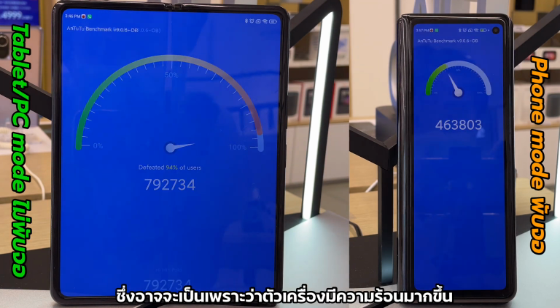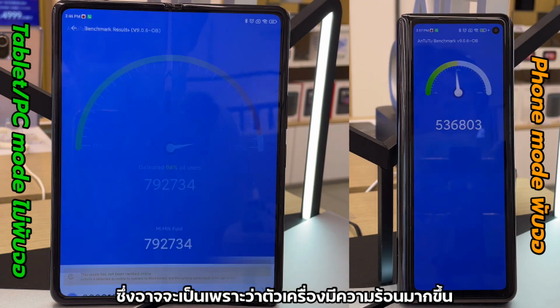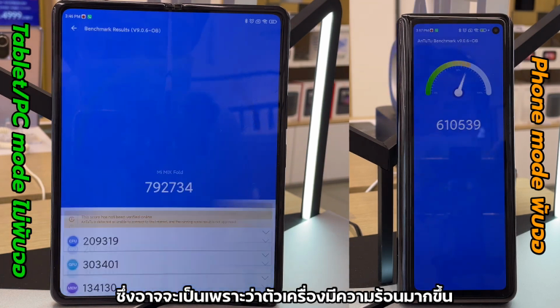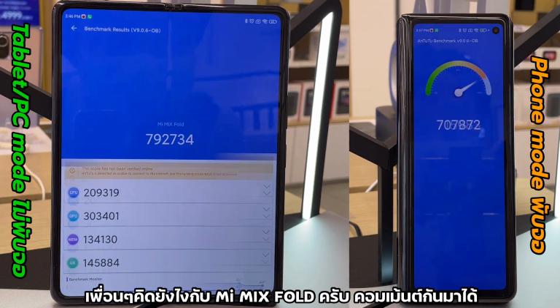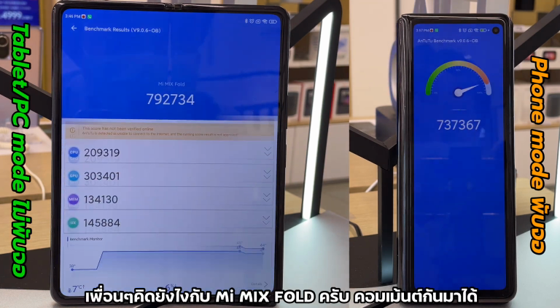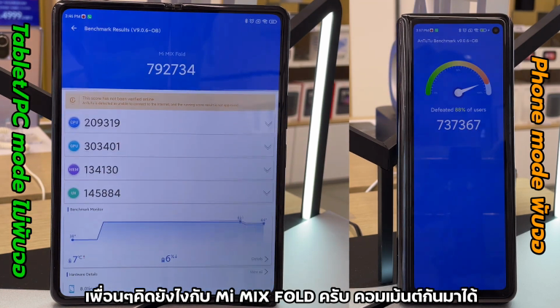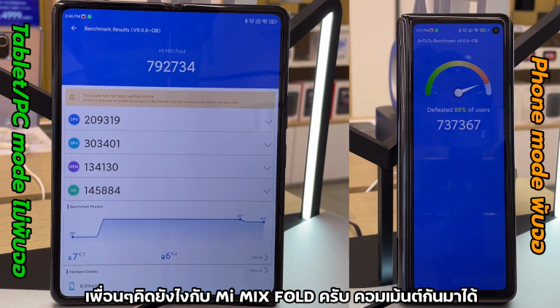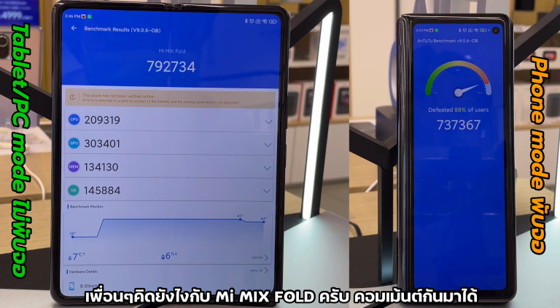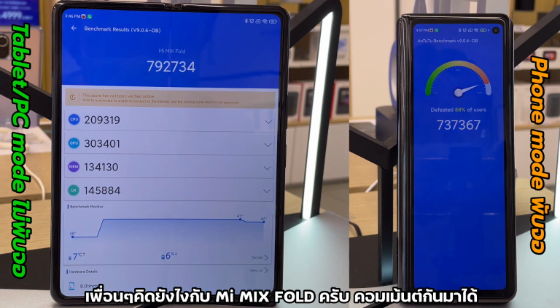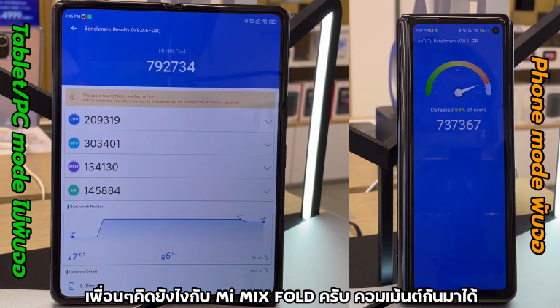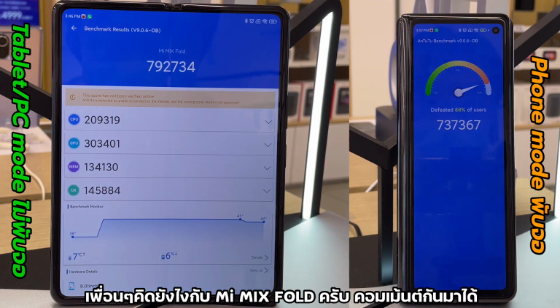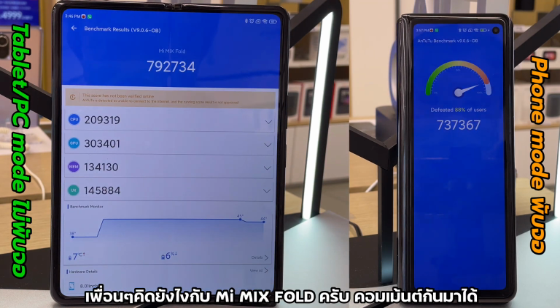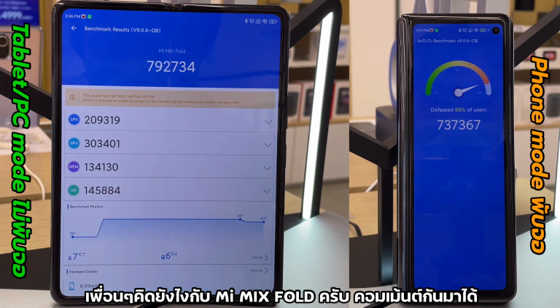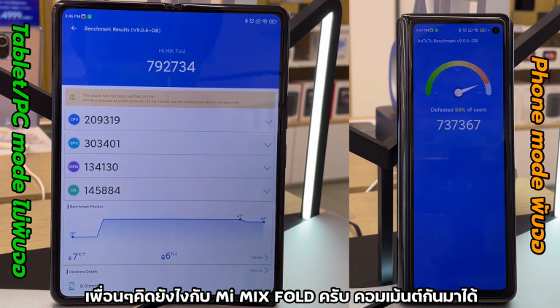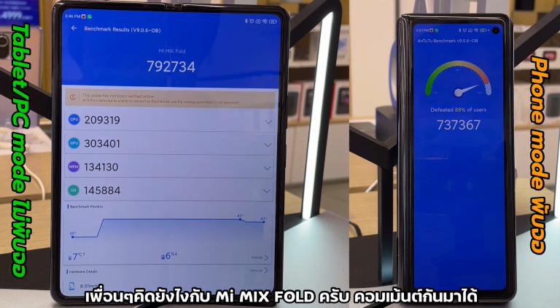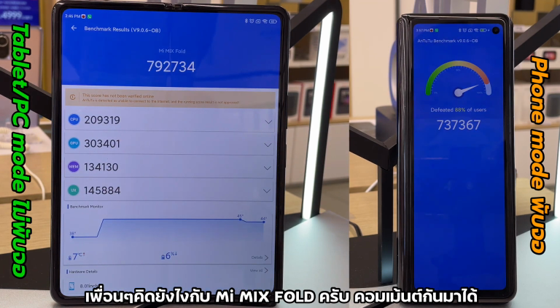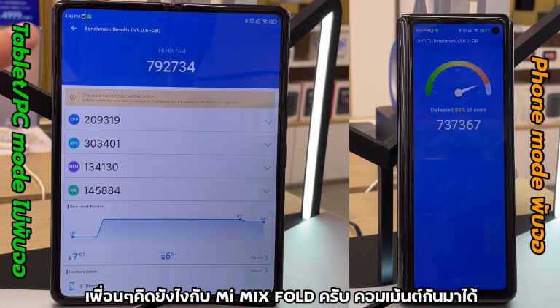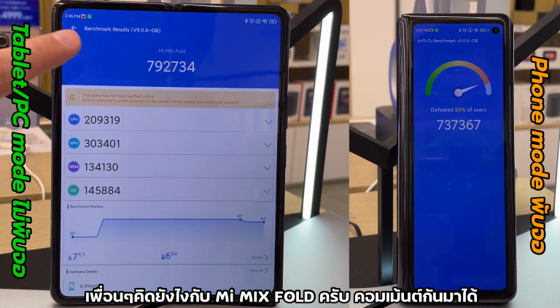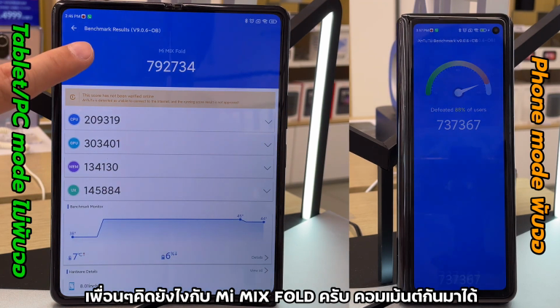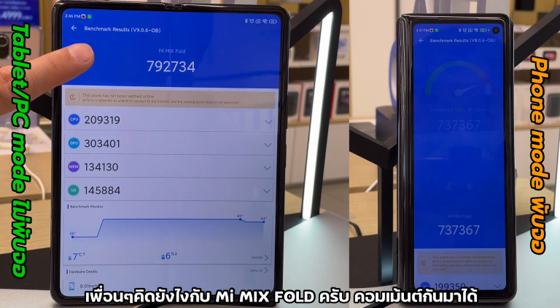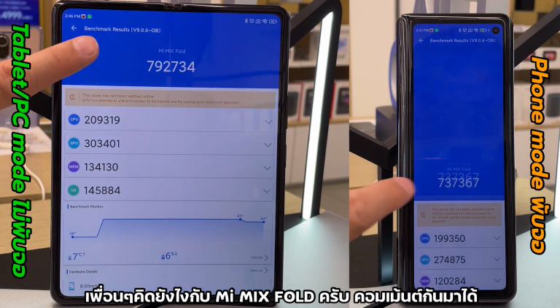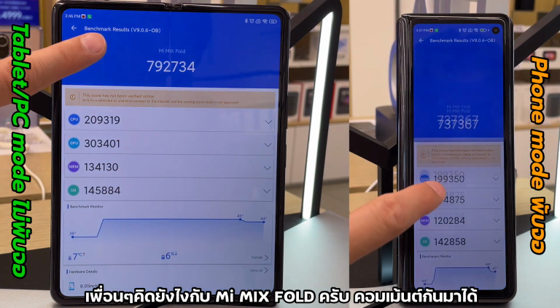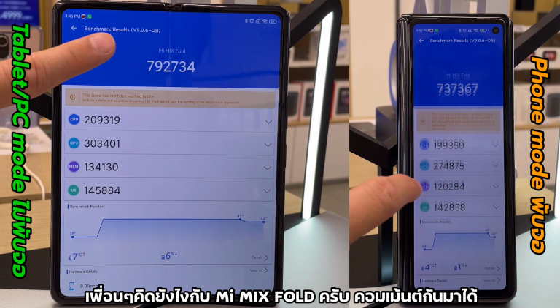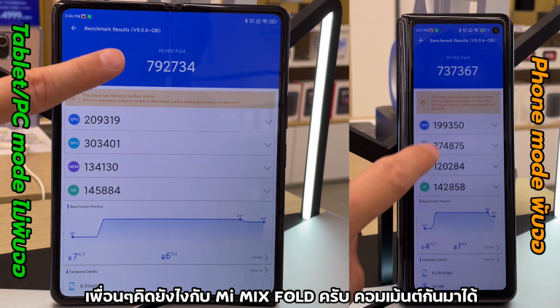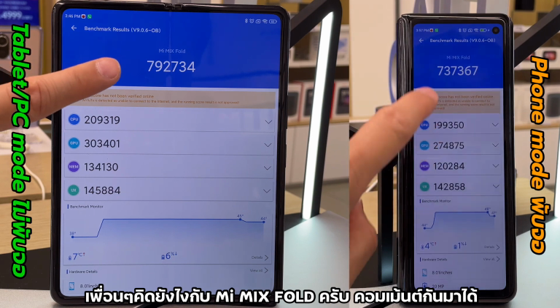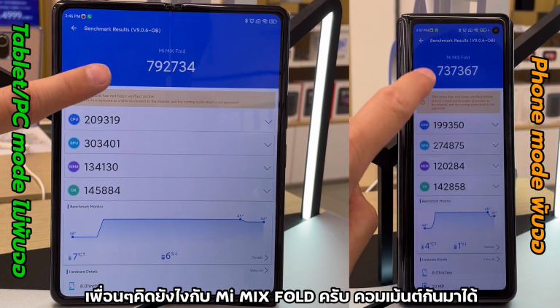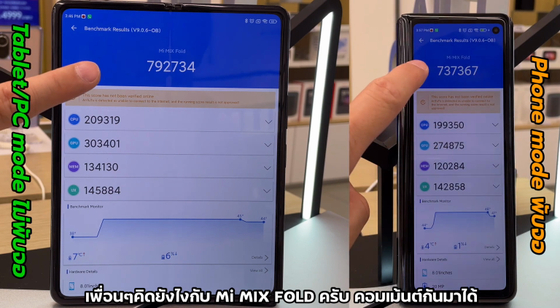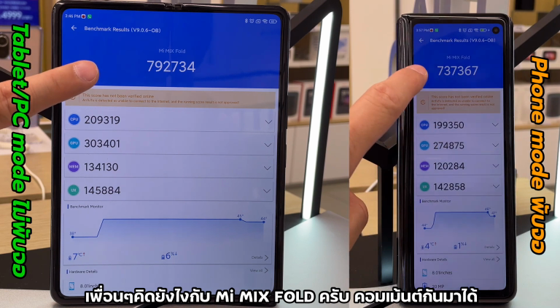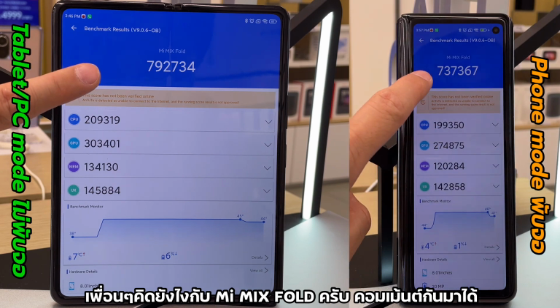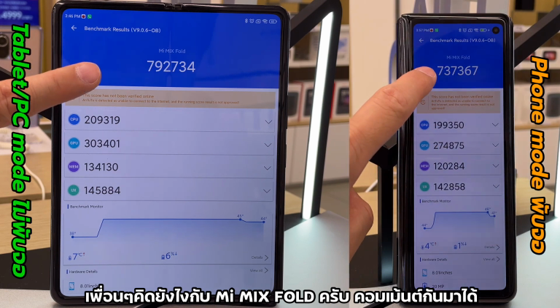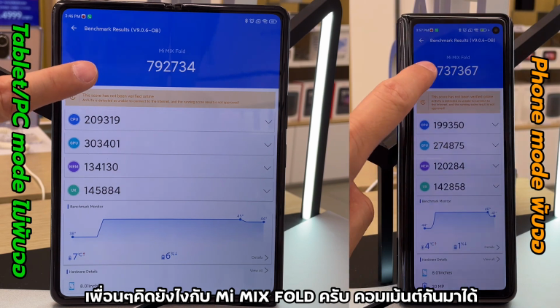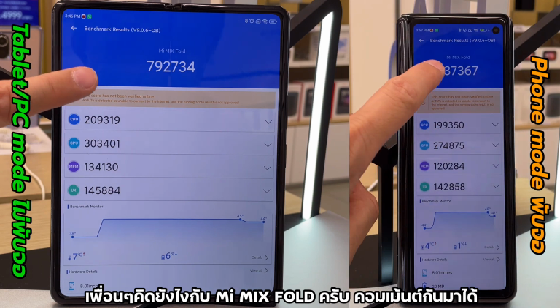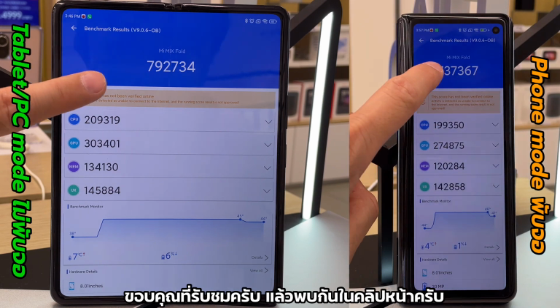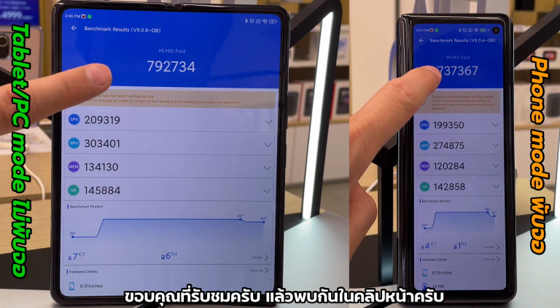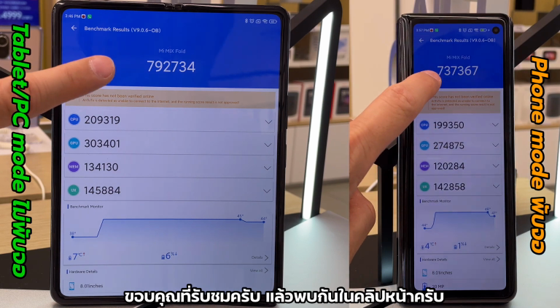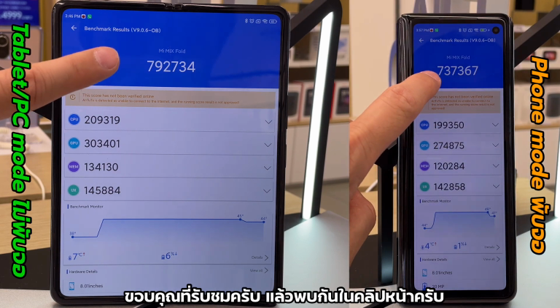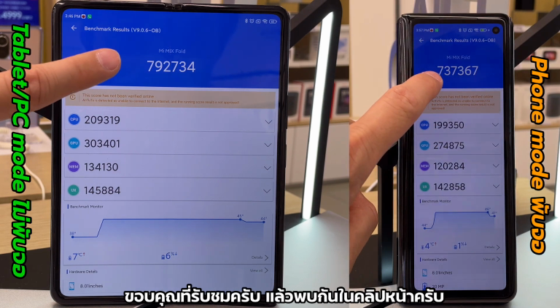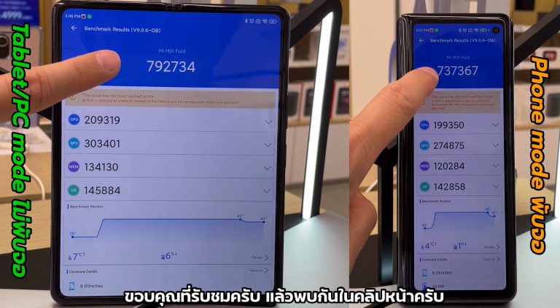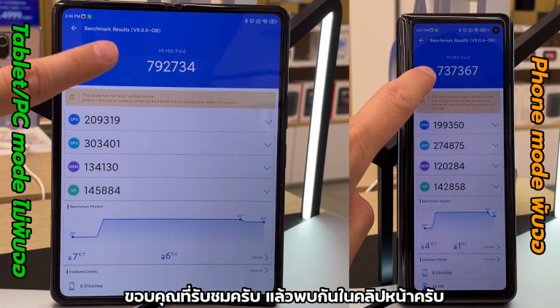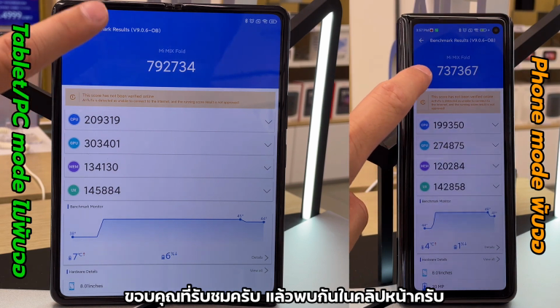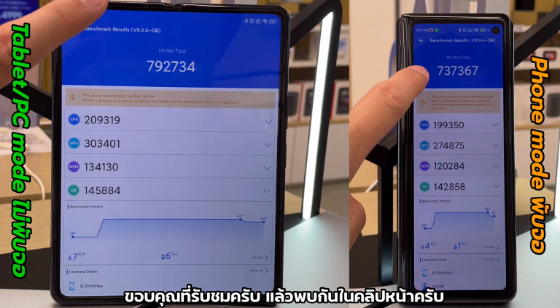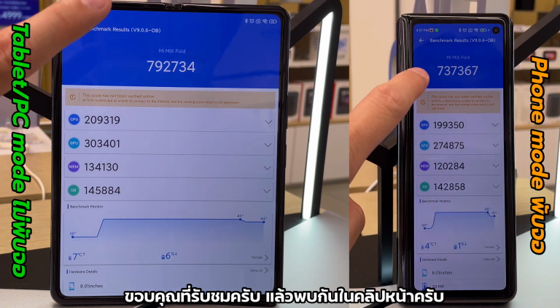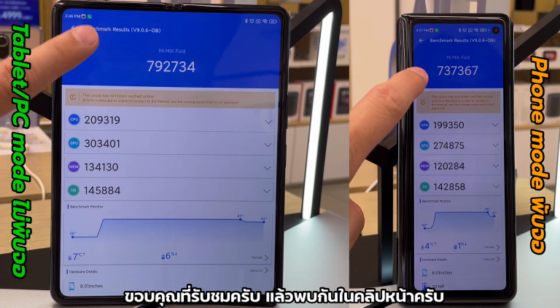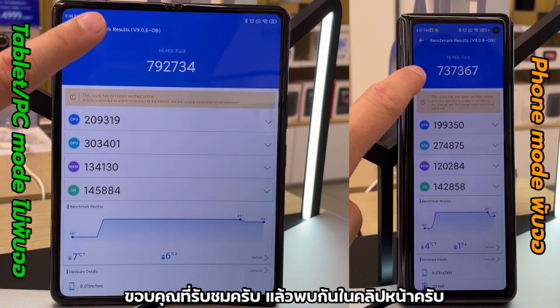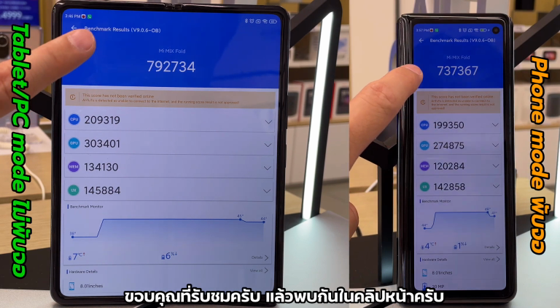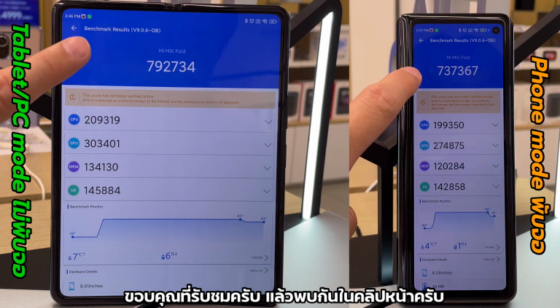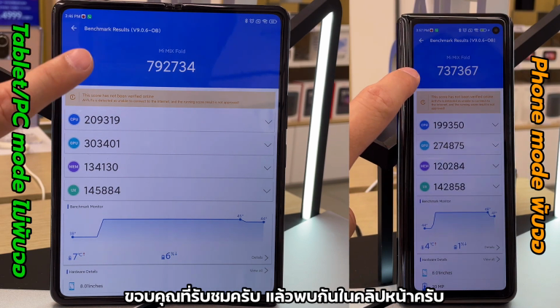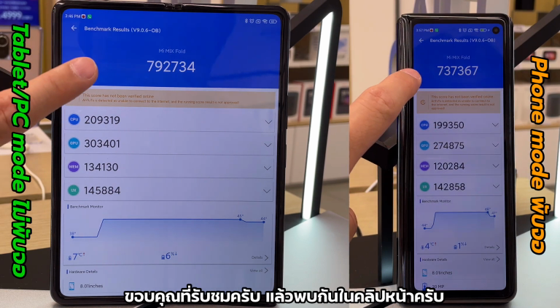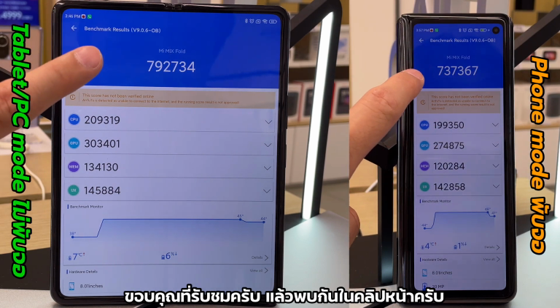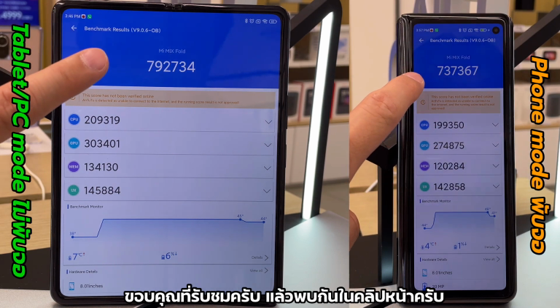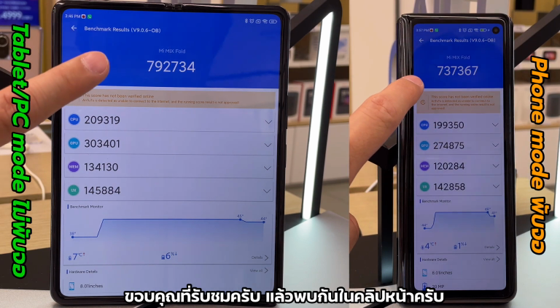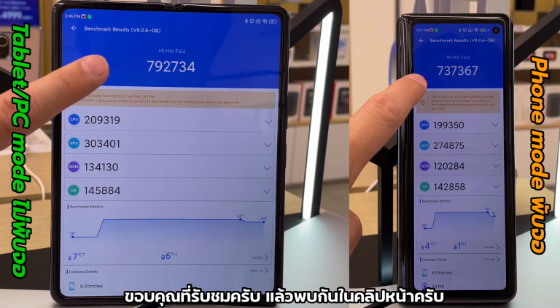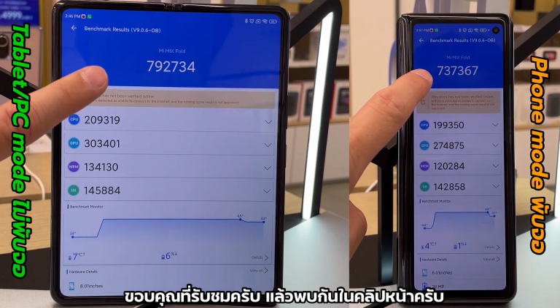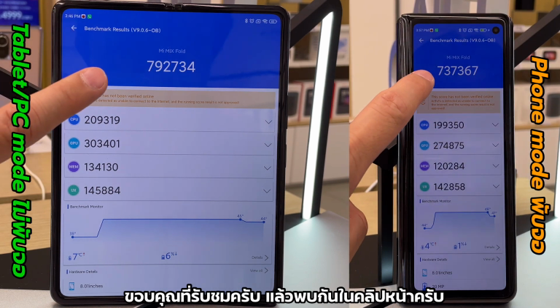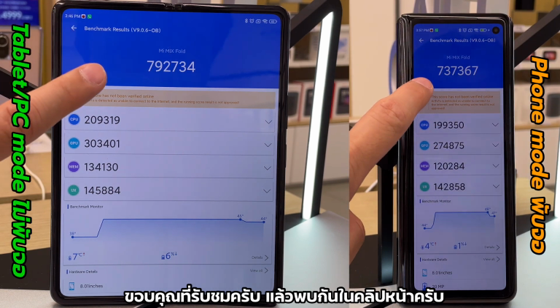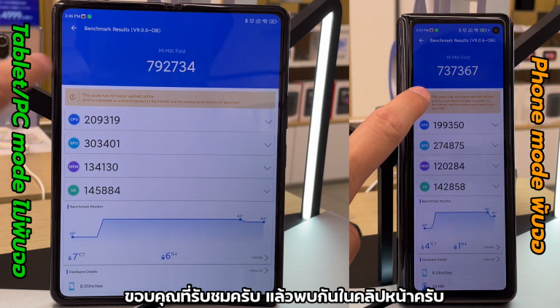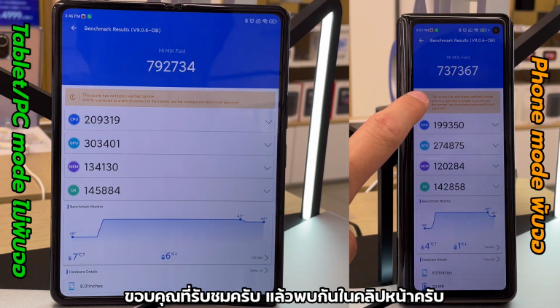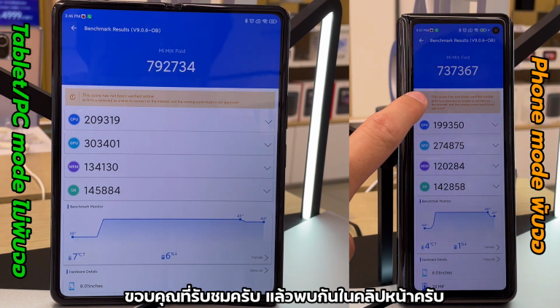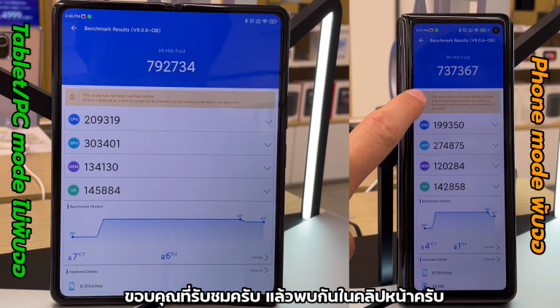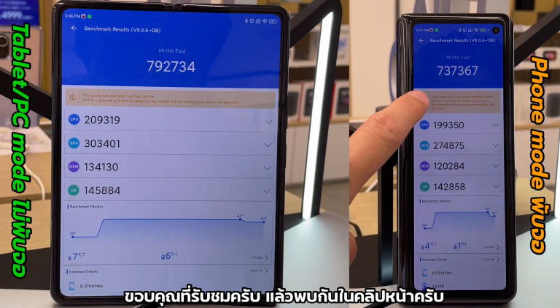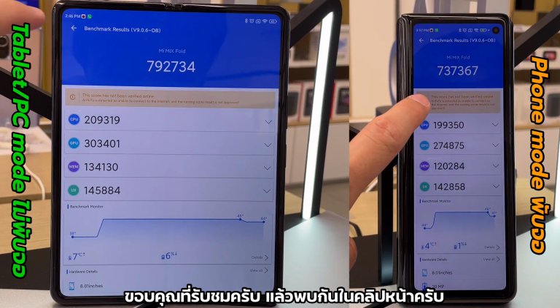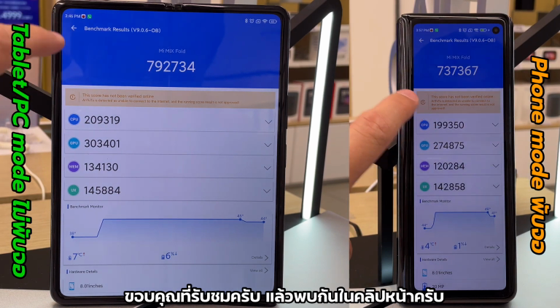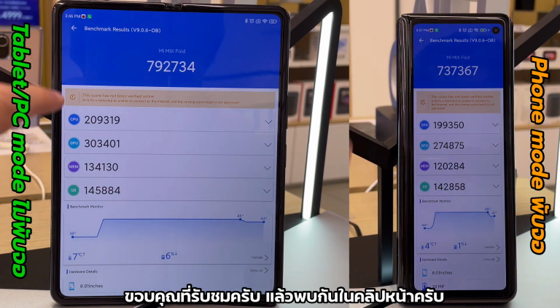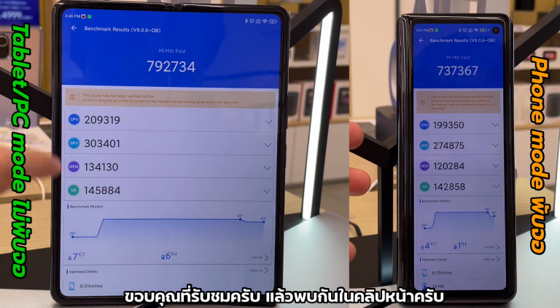What do y'all think about the Mi Mix Fold? Let me know down in the comments. That's it for a short one — thanks for watching, and see you next time.